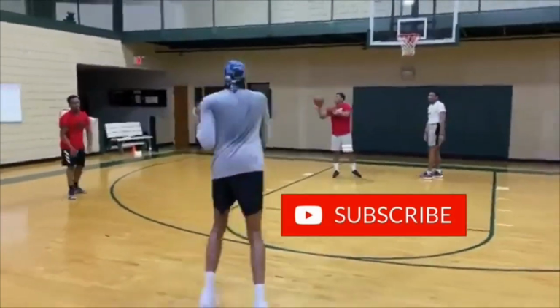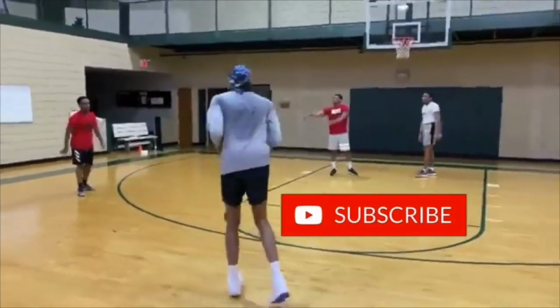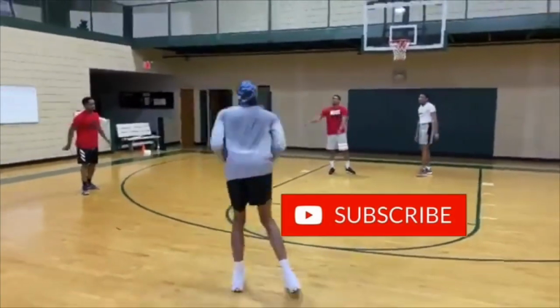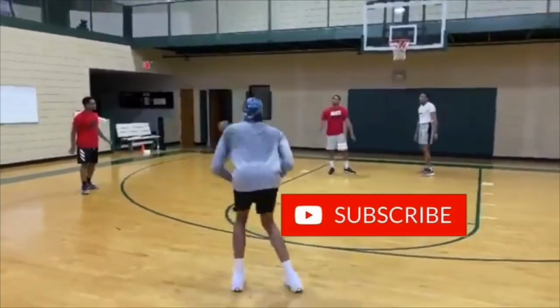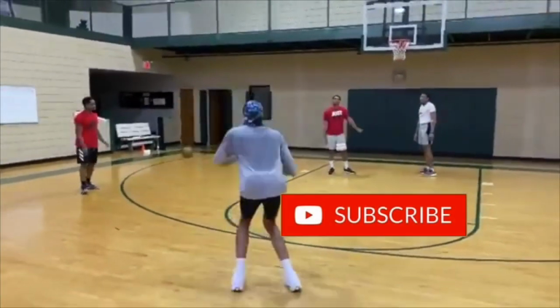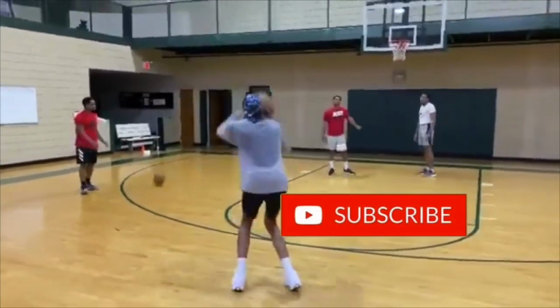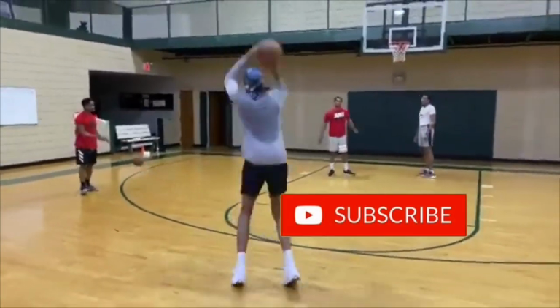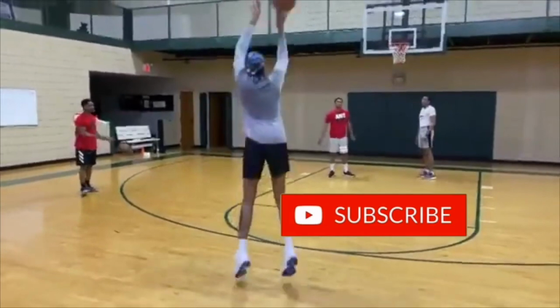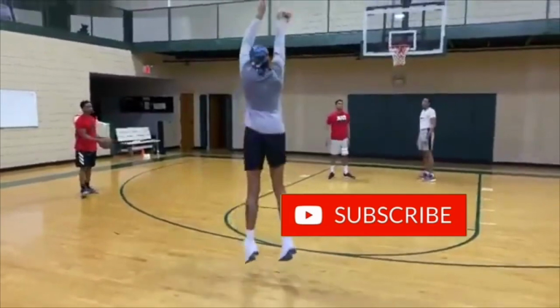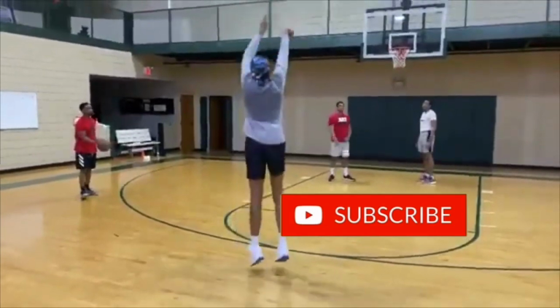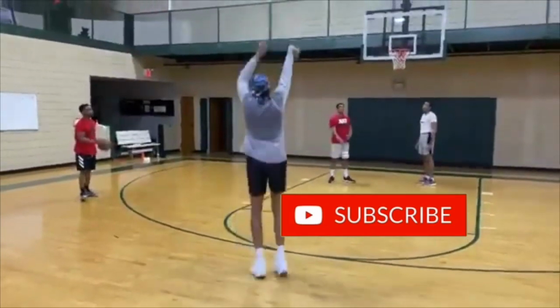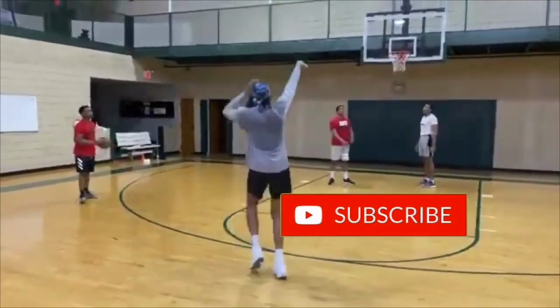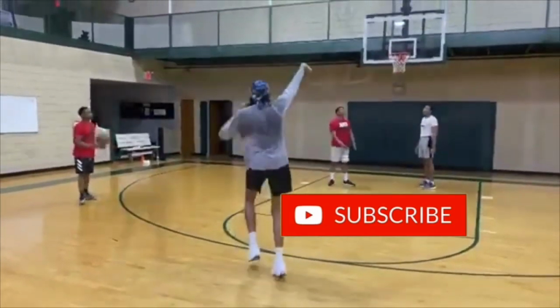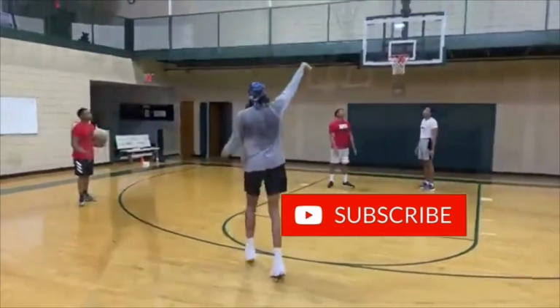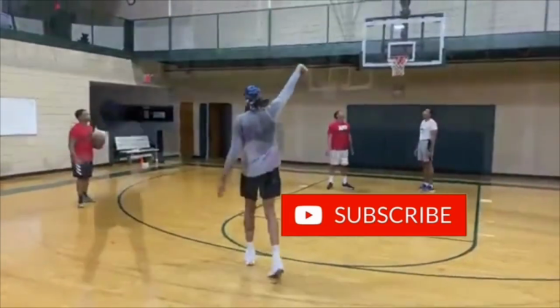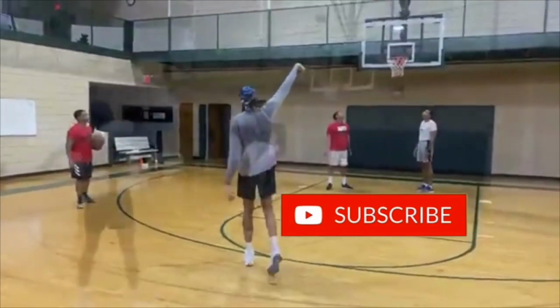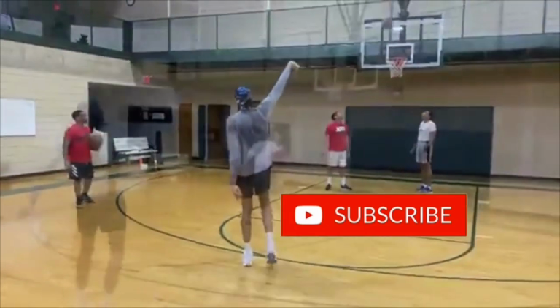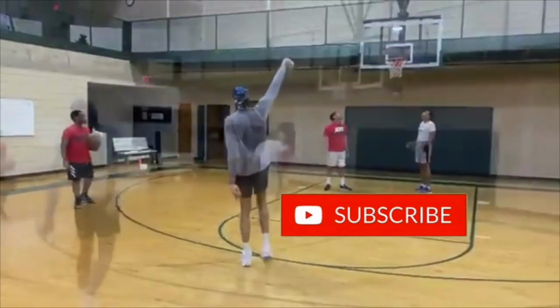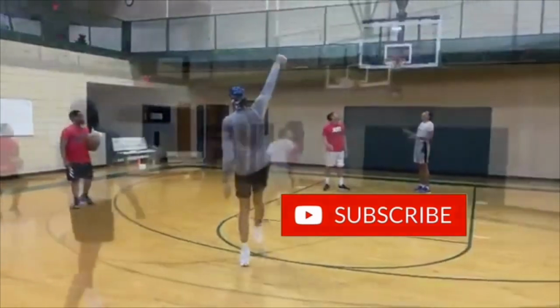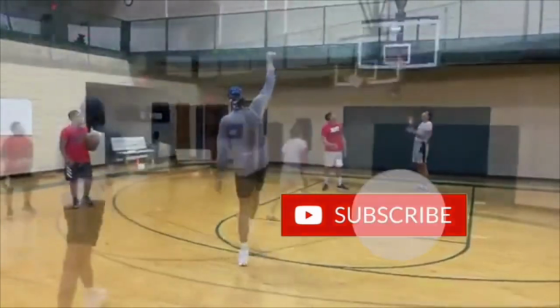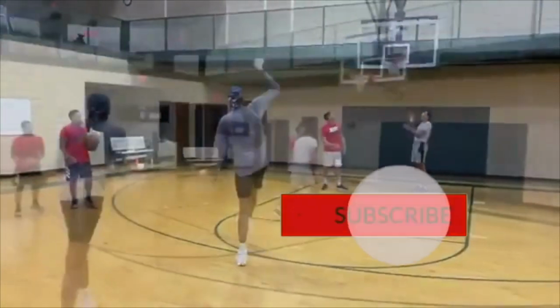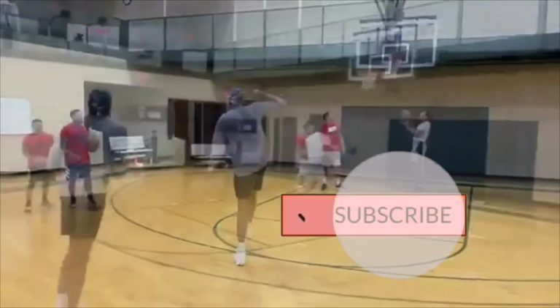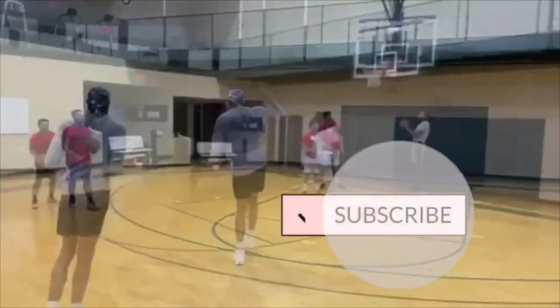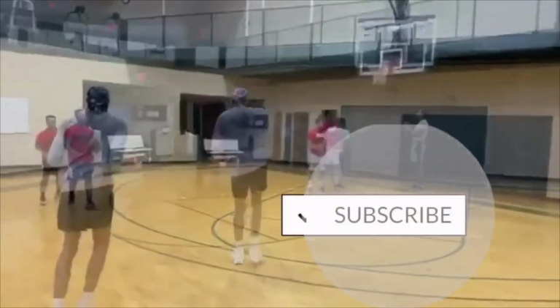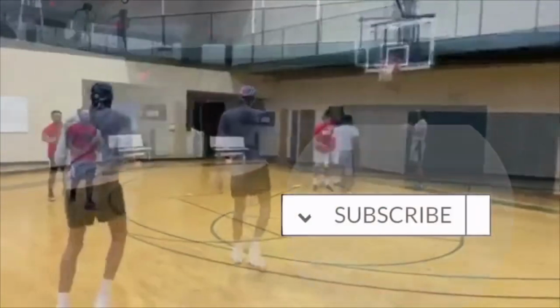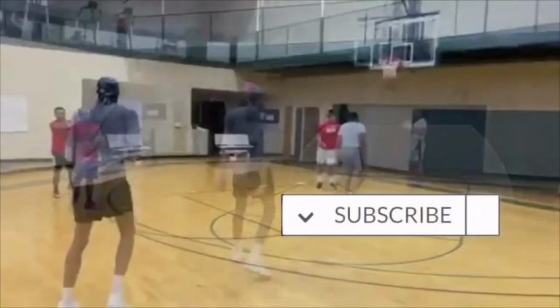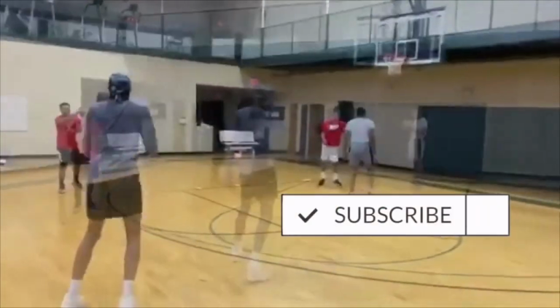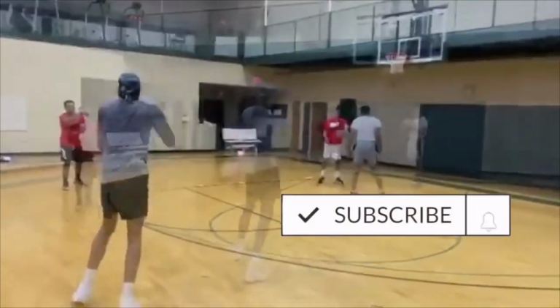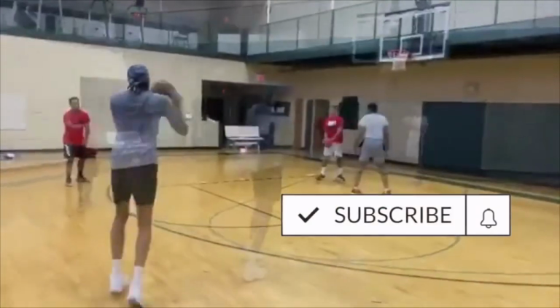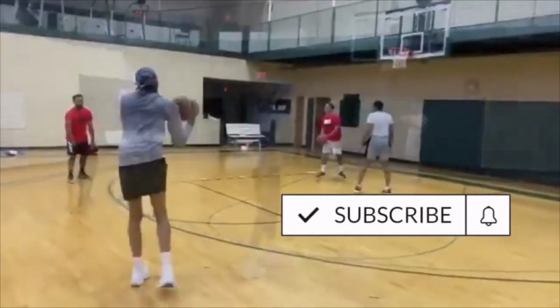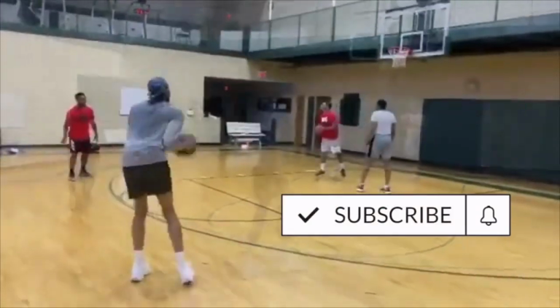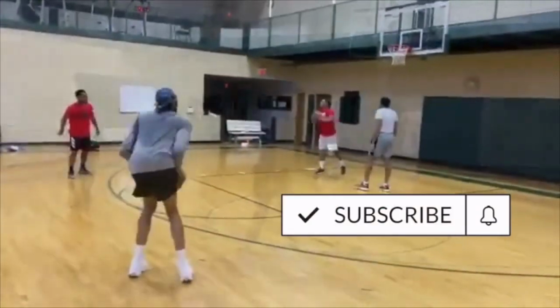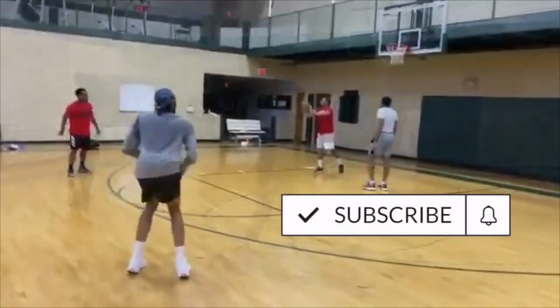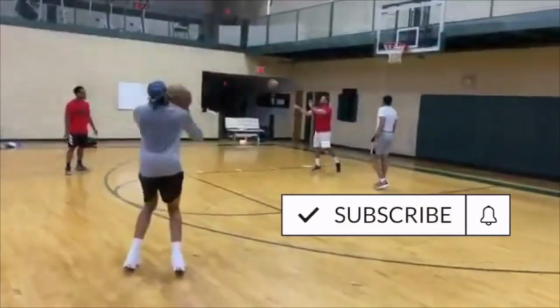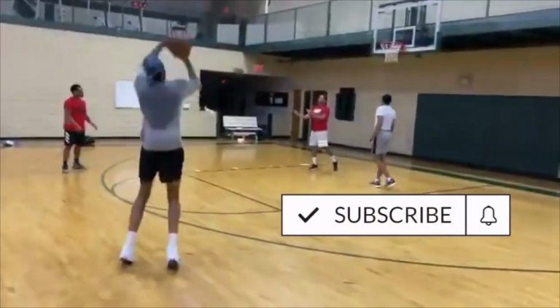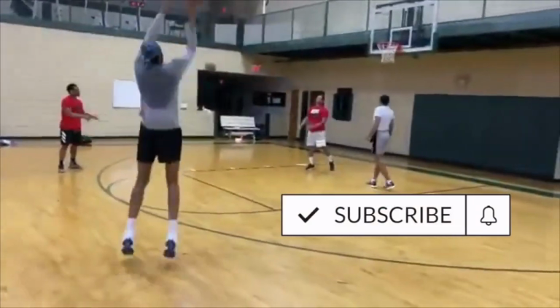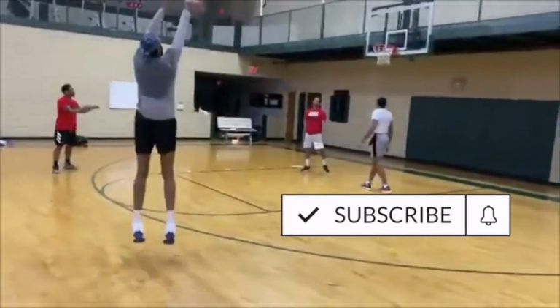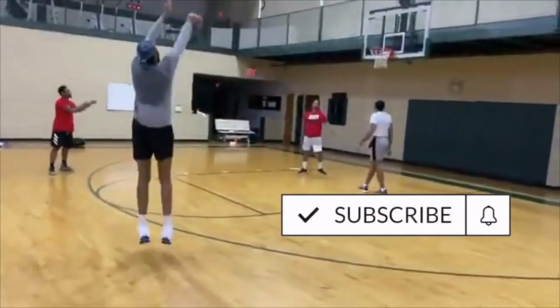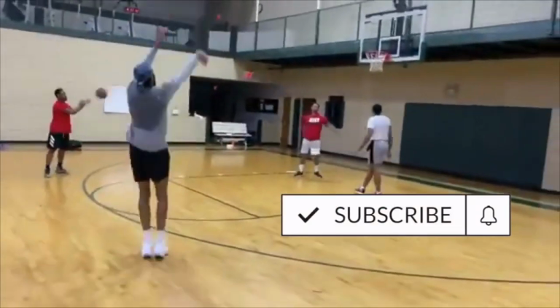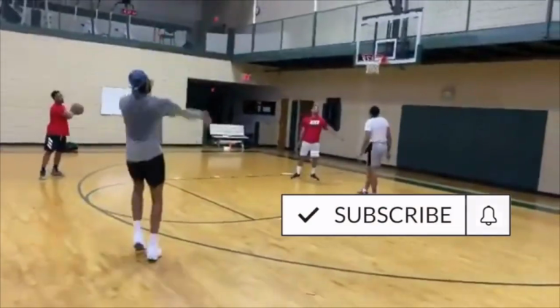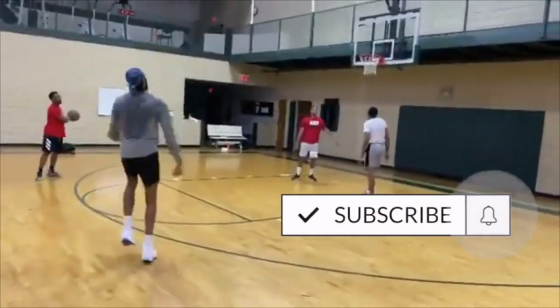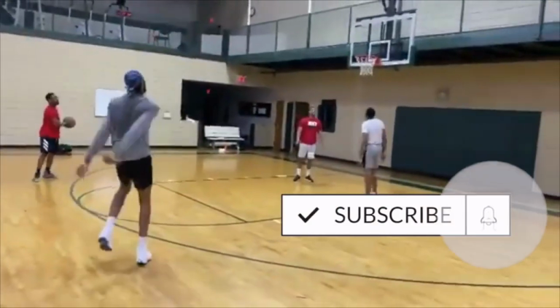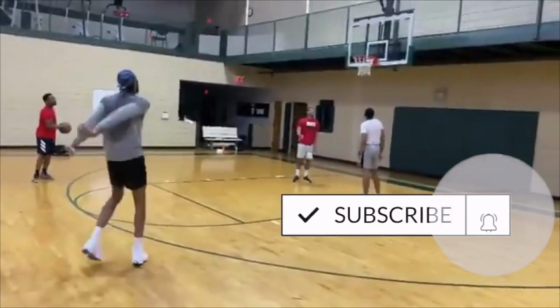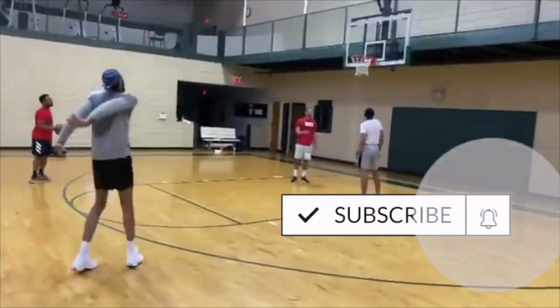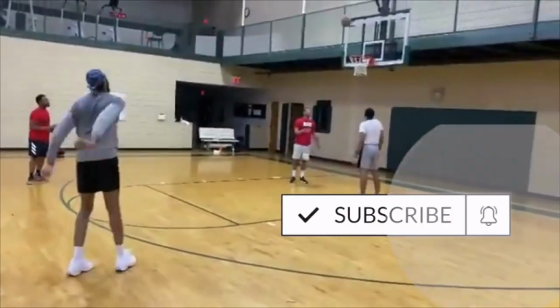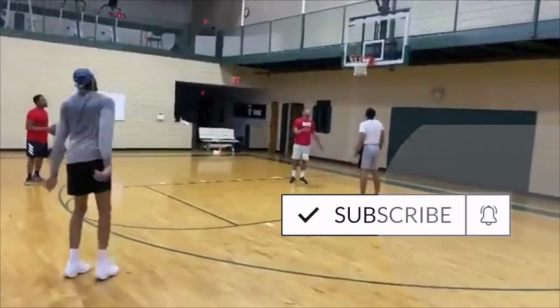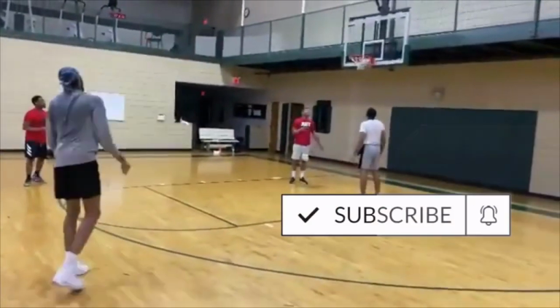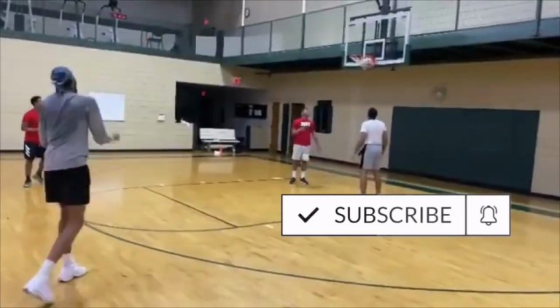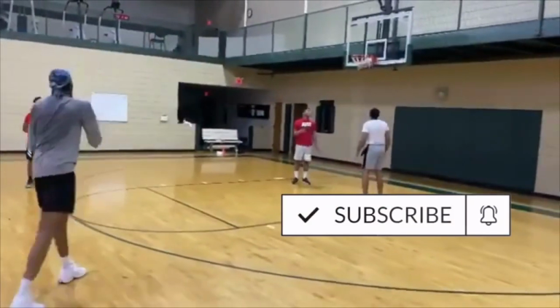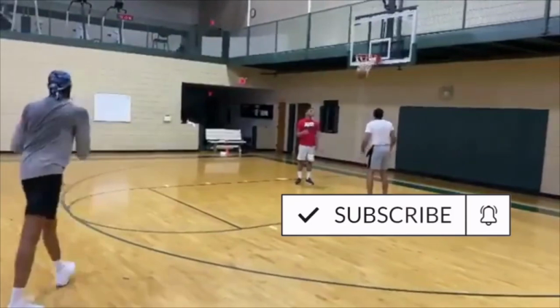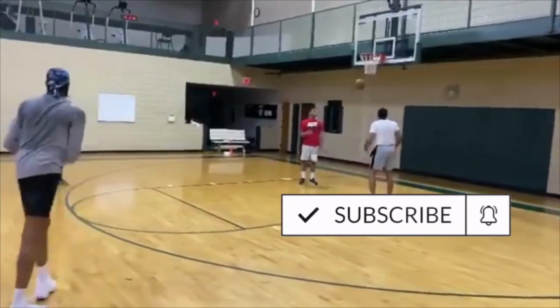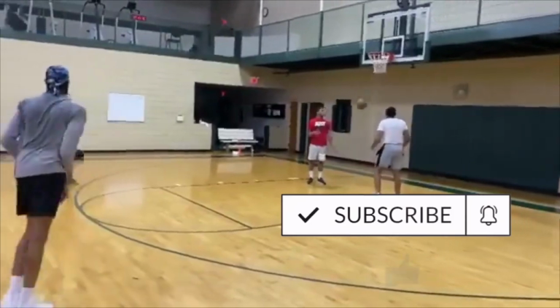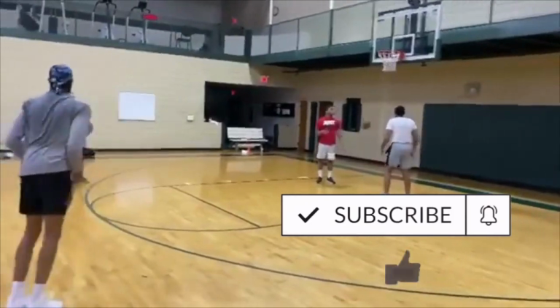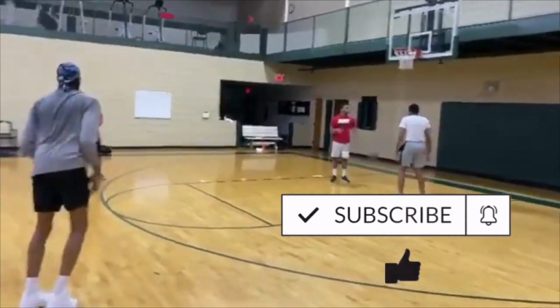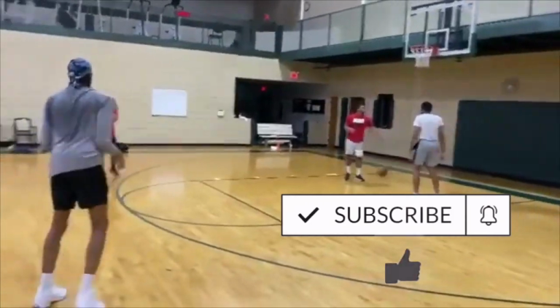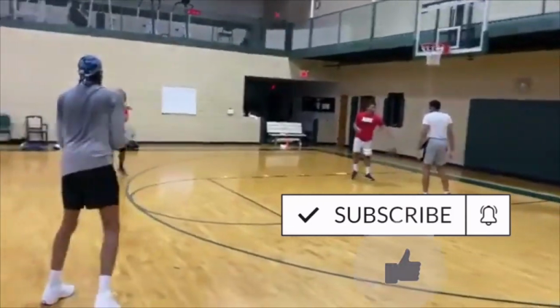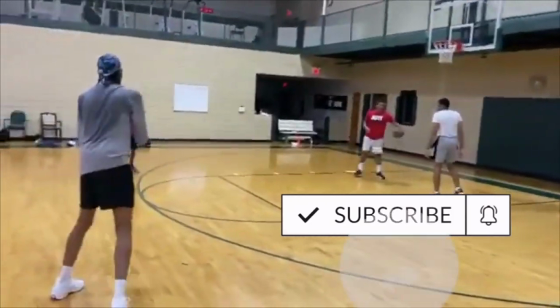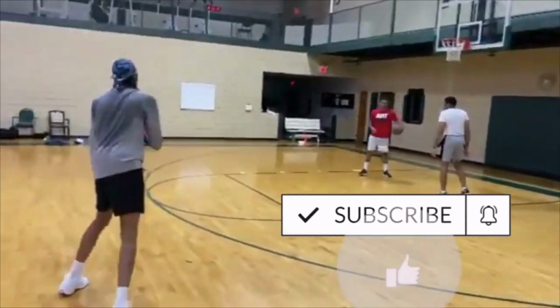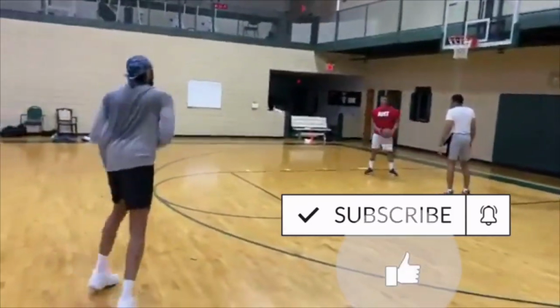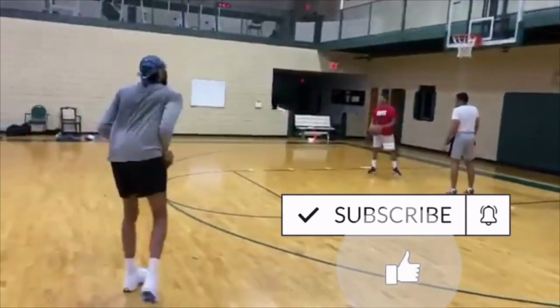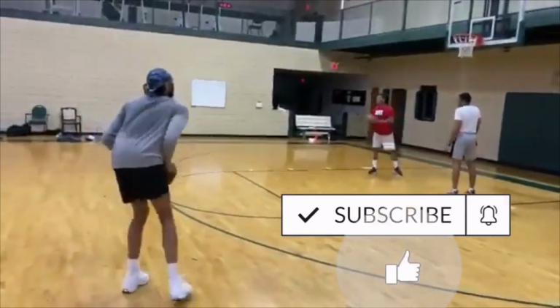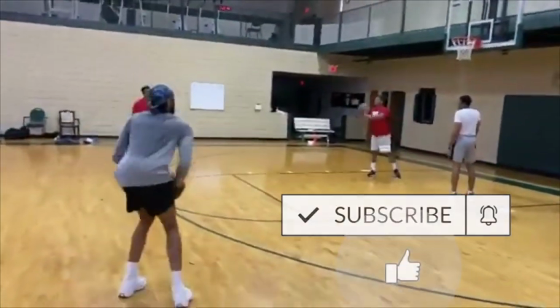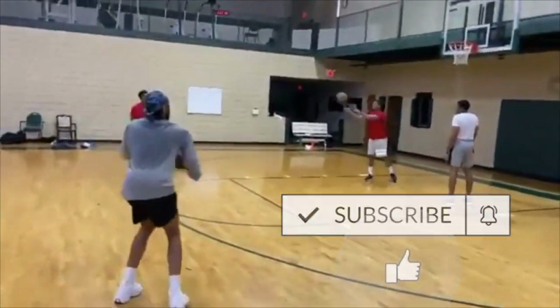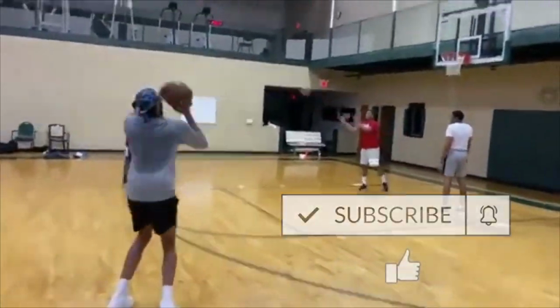If you enjoyed today's video, then make sure to give it a like because it helps out a lot. And if you're new to the channel or enjoy the NBA, then make sure to hit that subscribe button and notification bell.